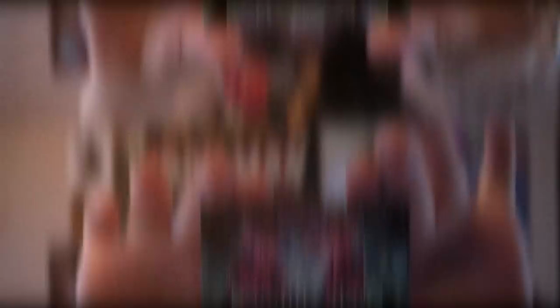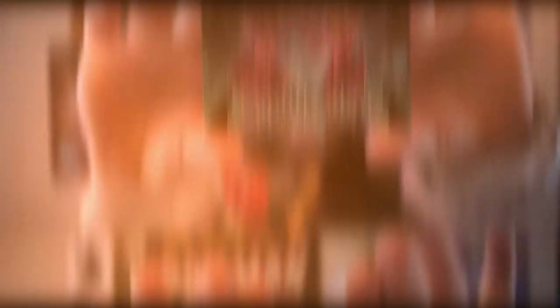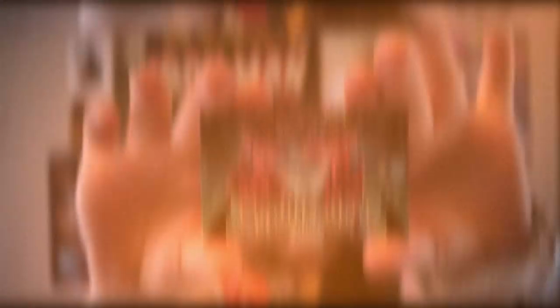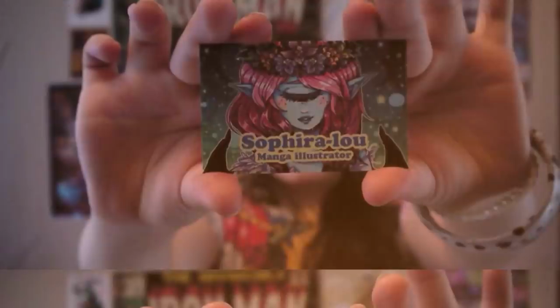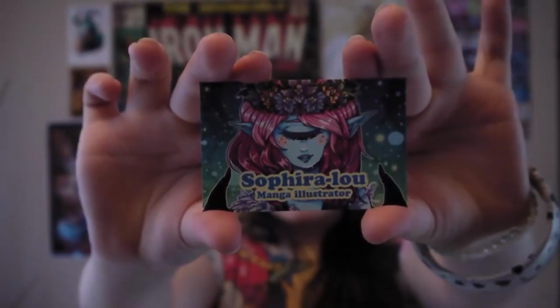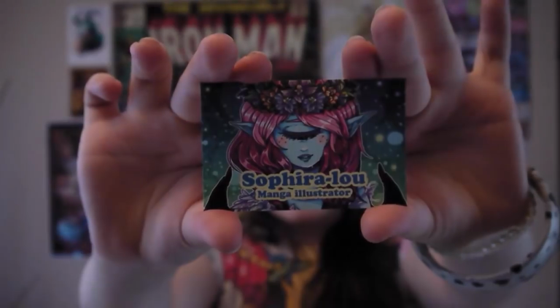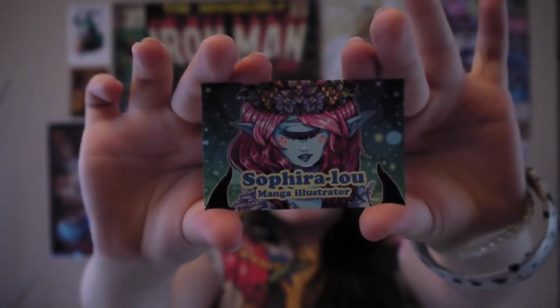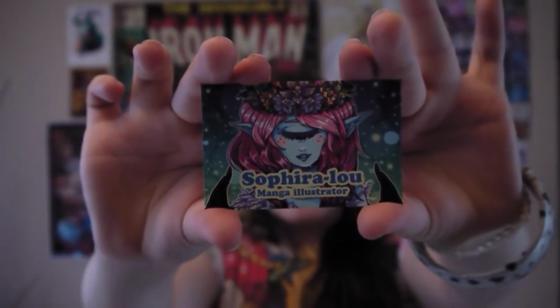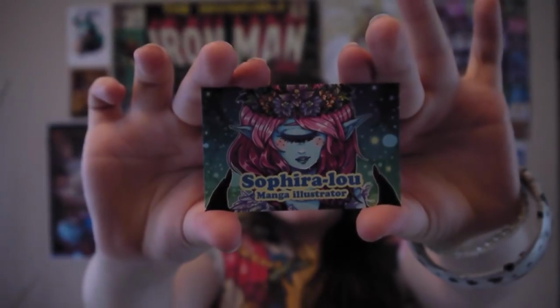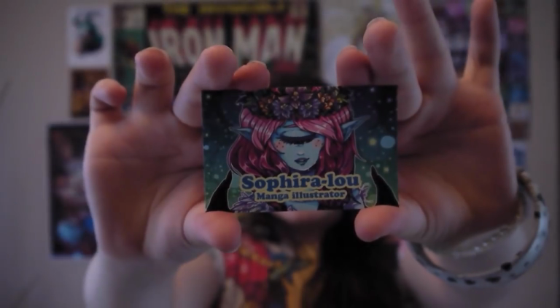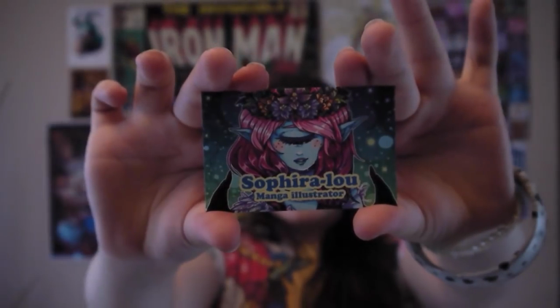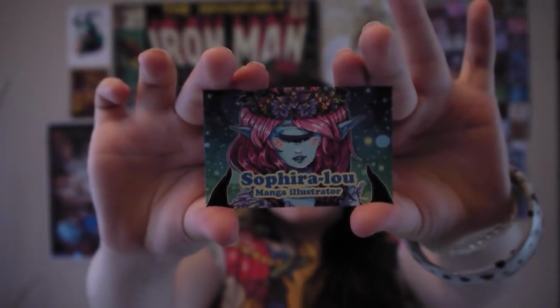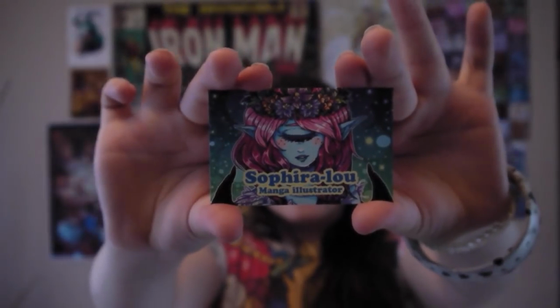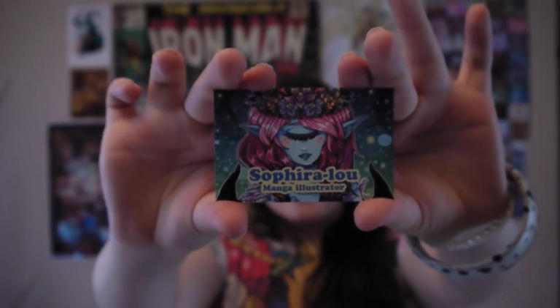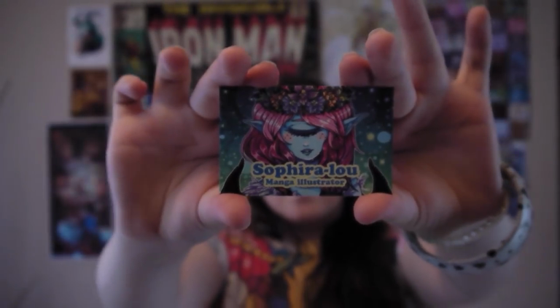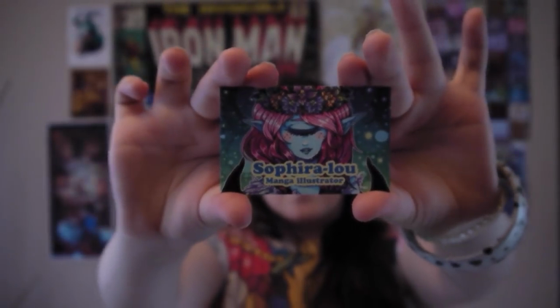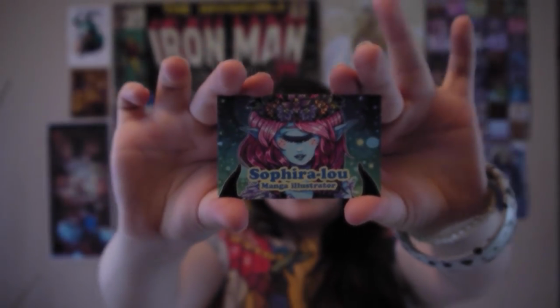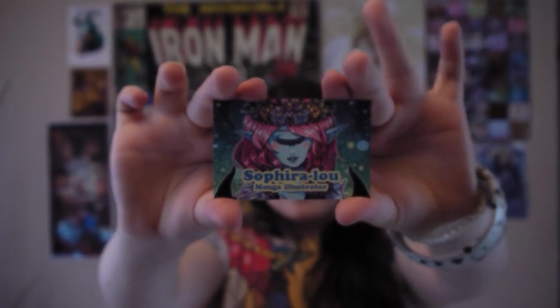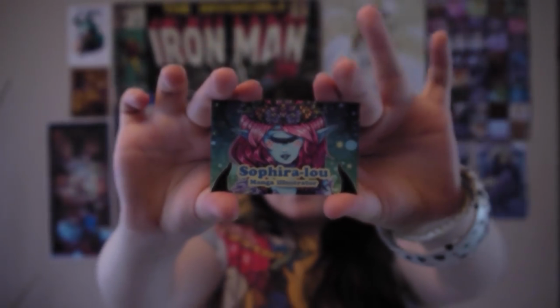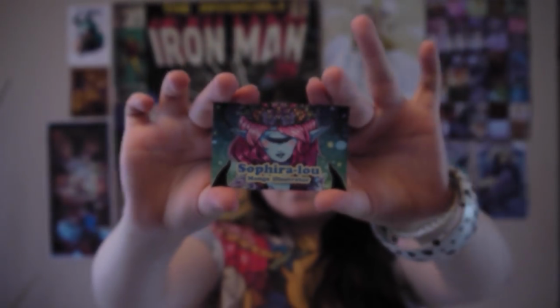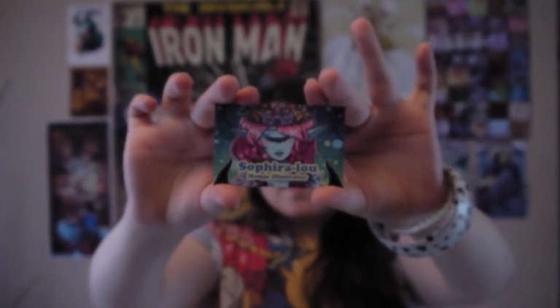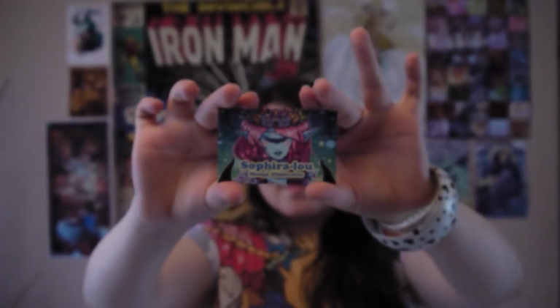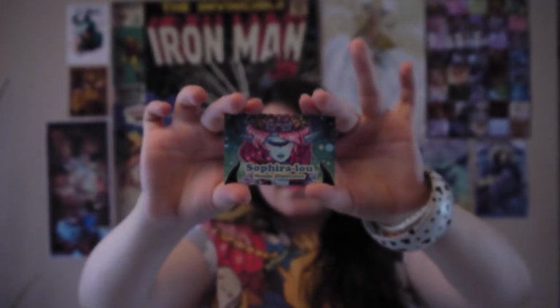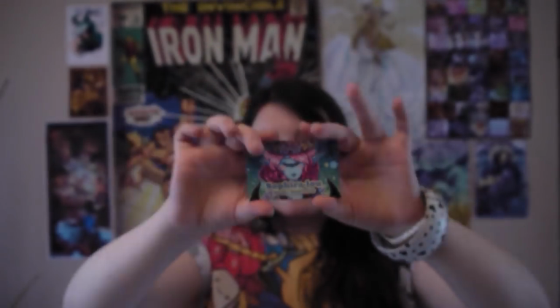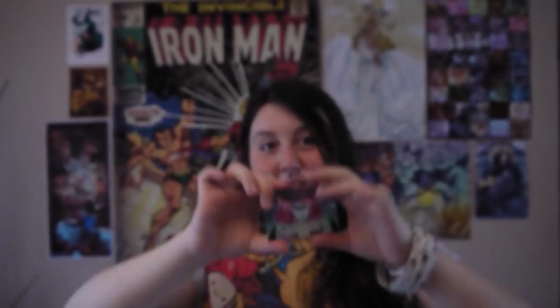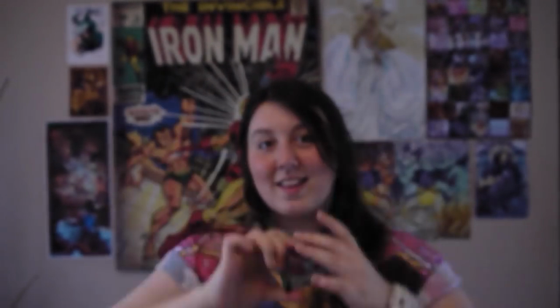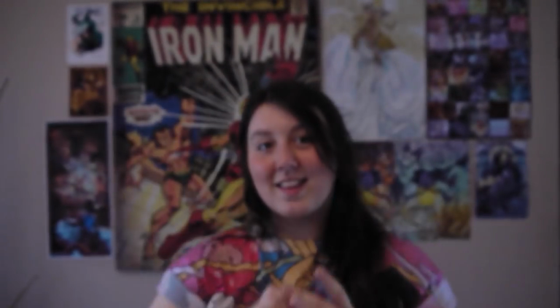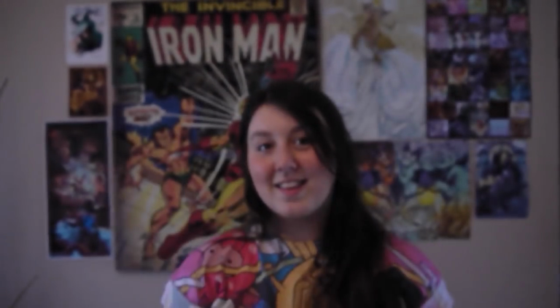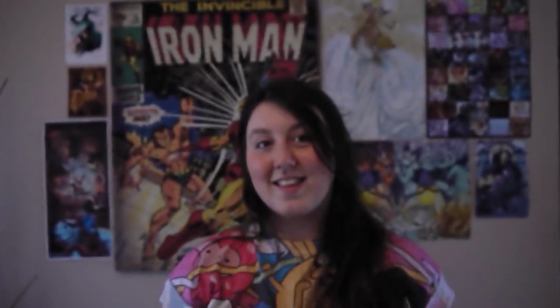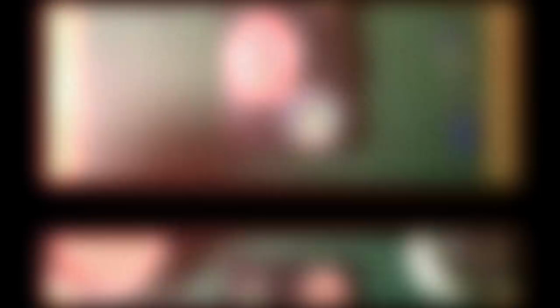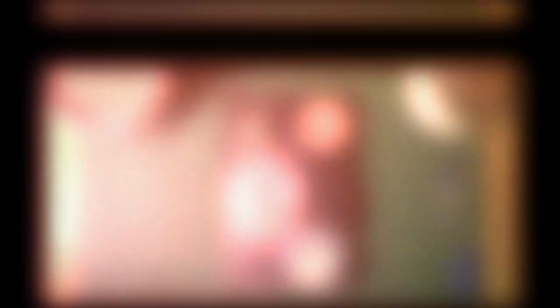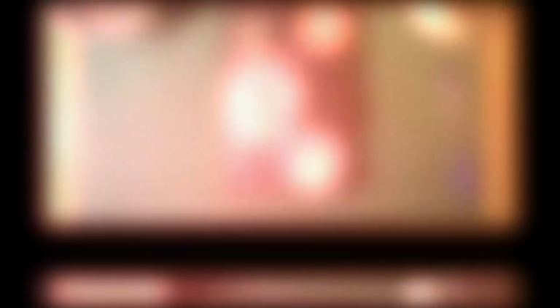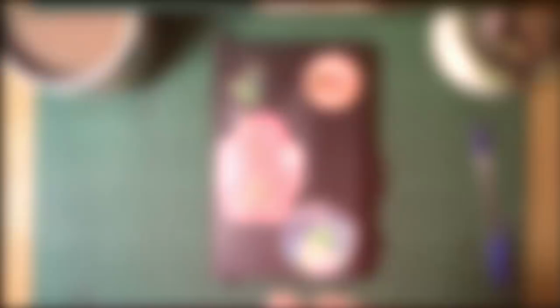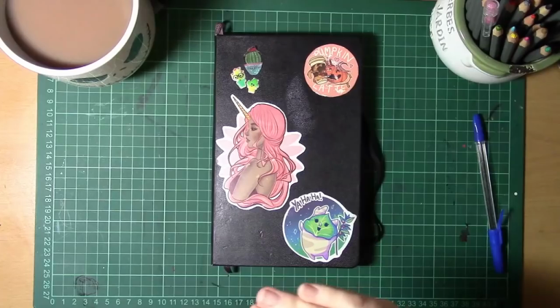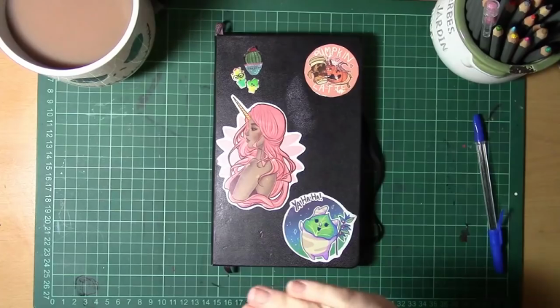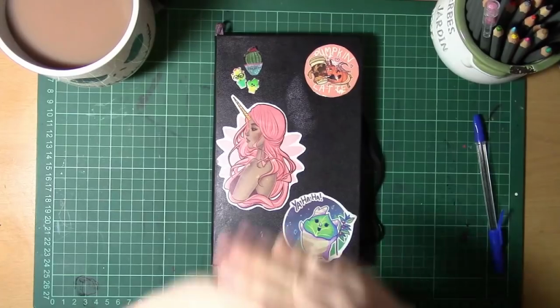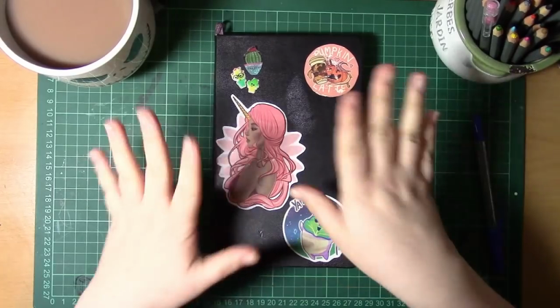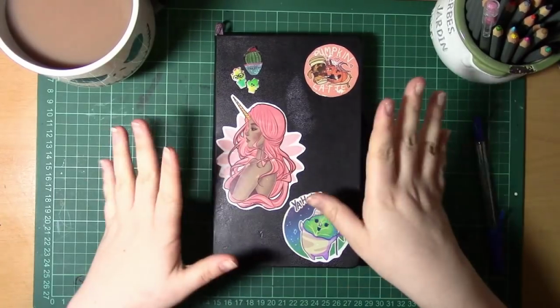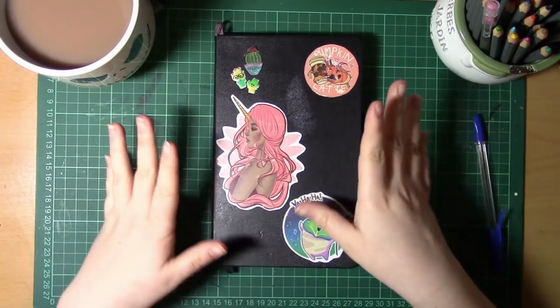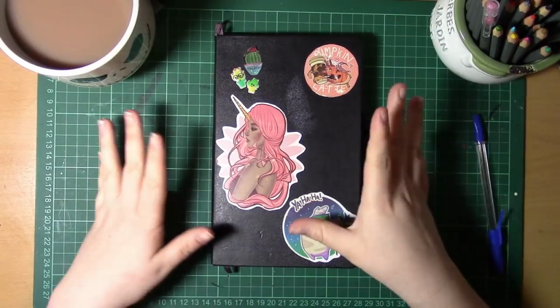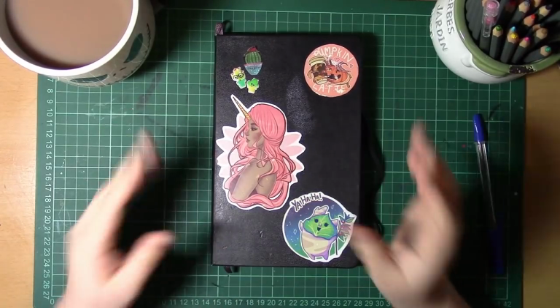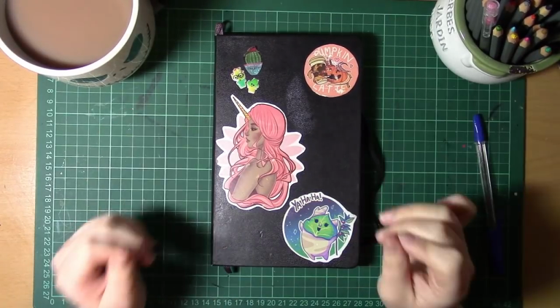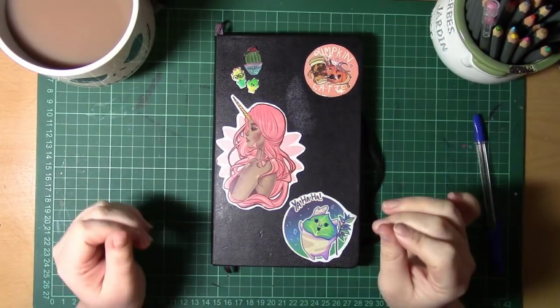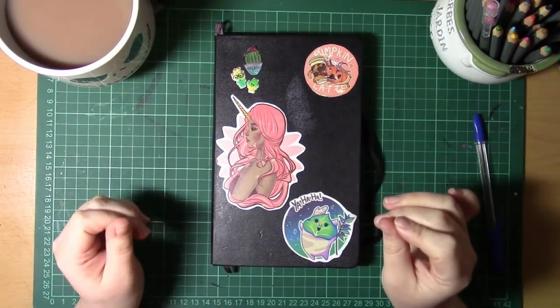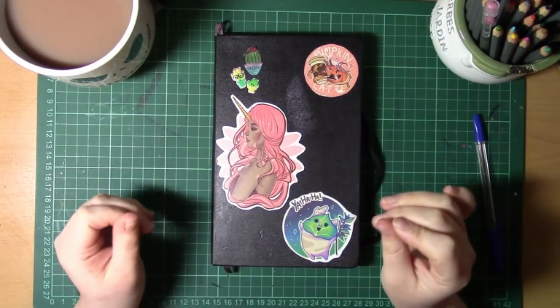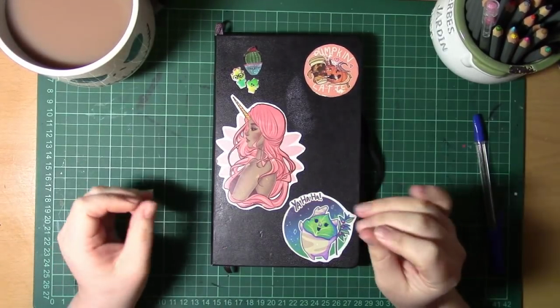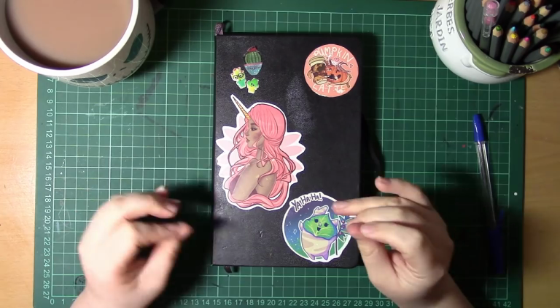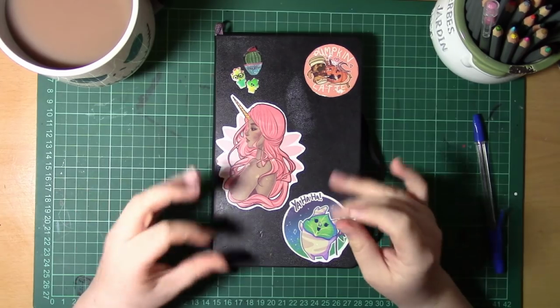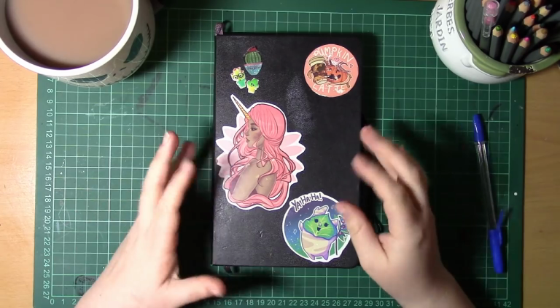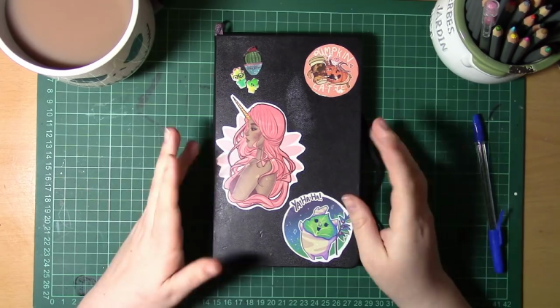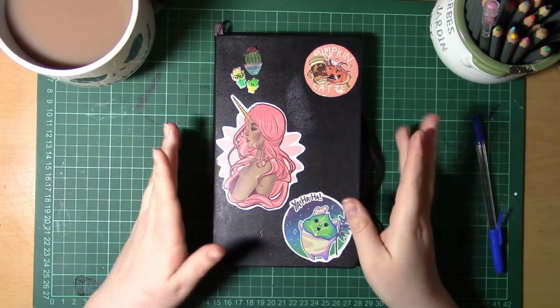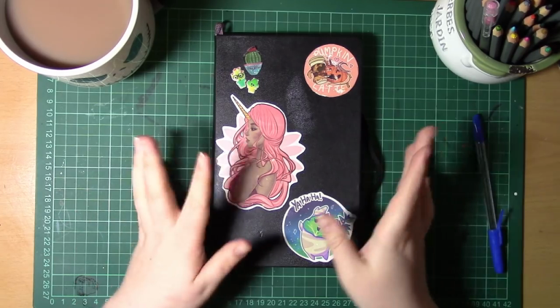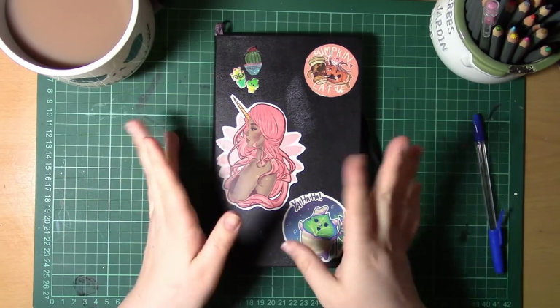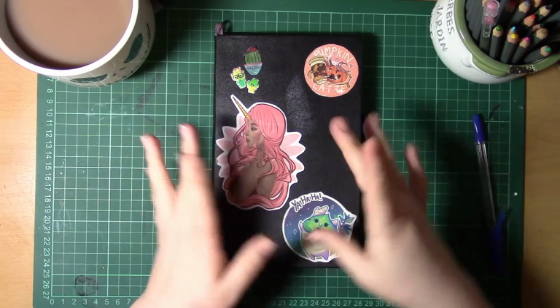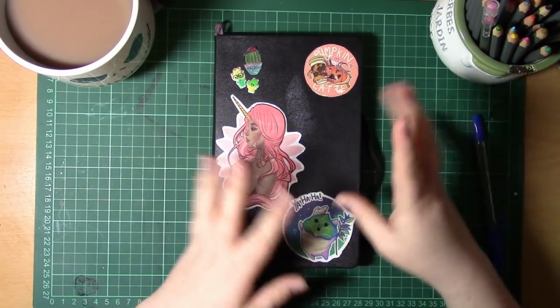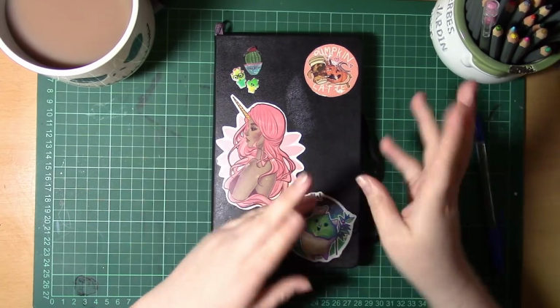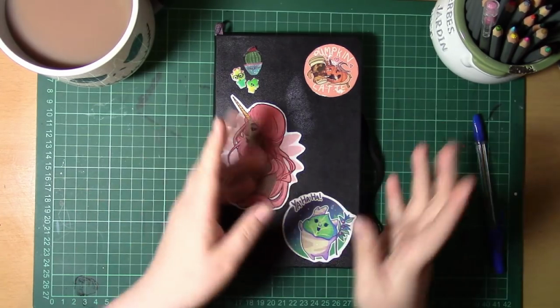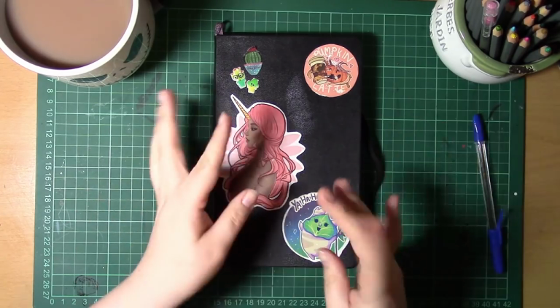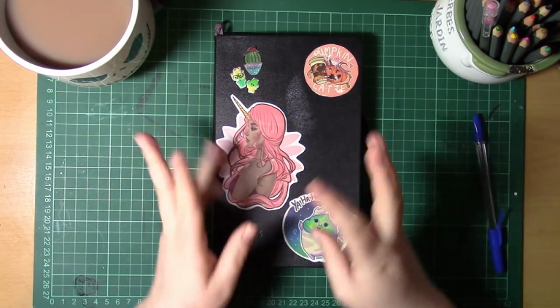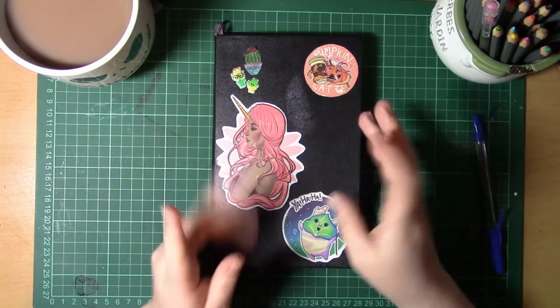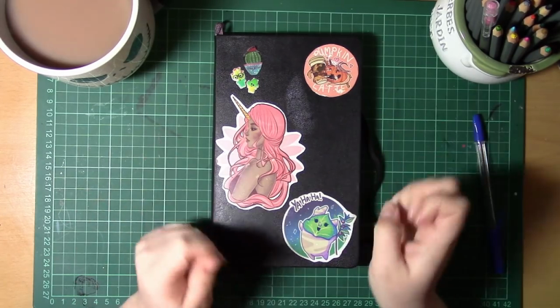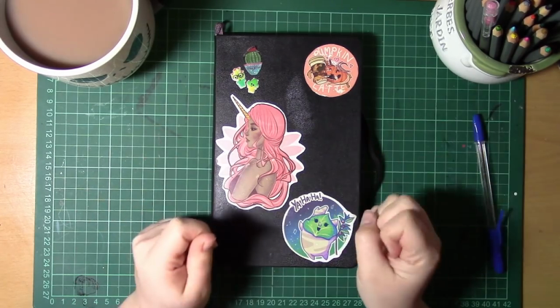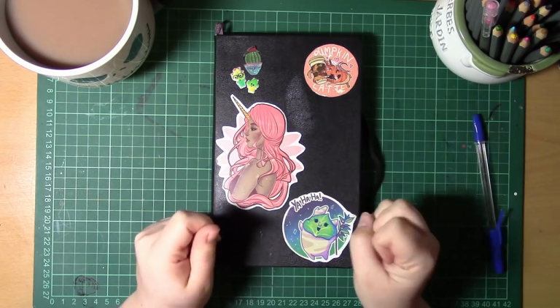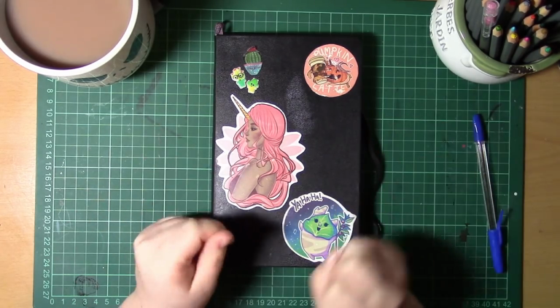Hello, I'm Saphira Lu and welcome to my channel! Hello guys and welcome to this week's Sketchbook Sunday!